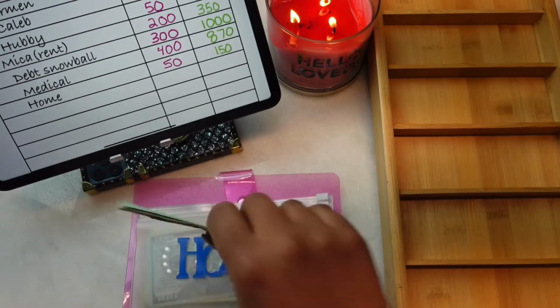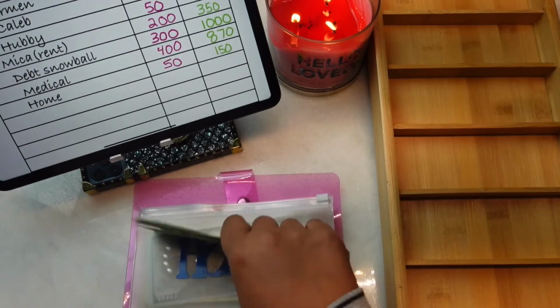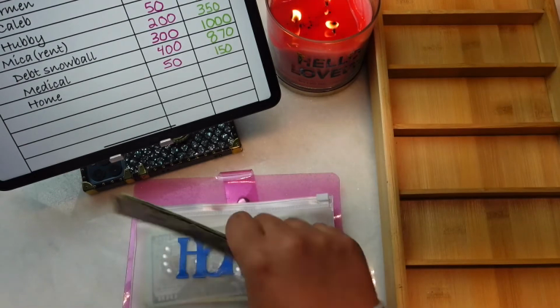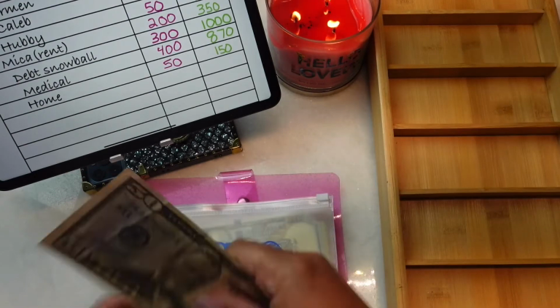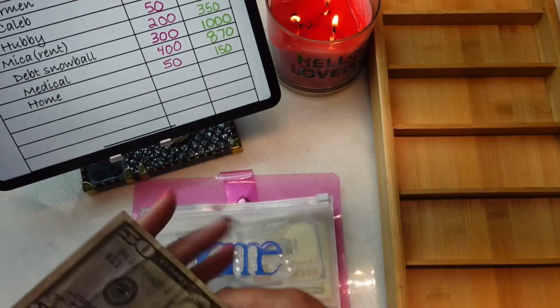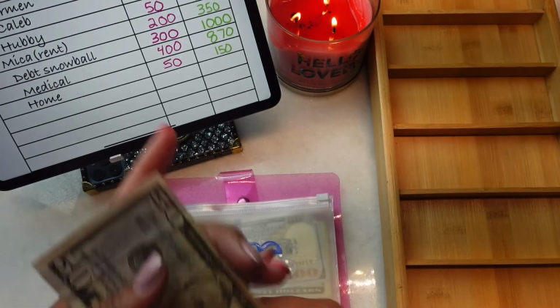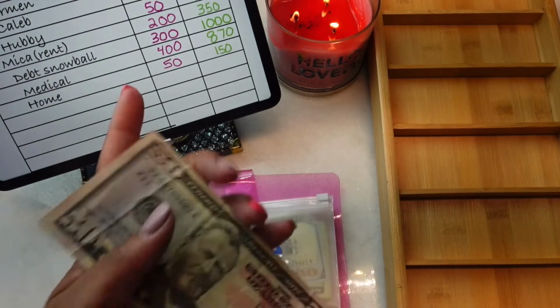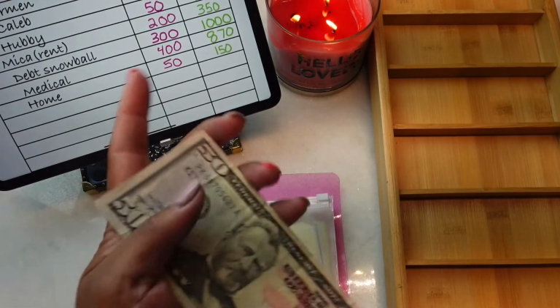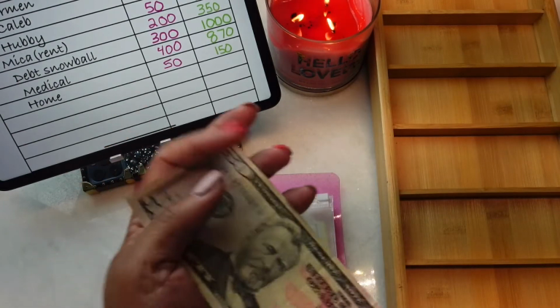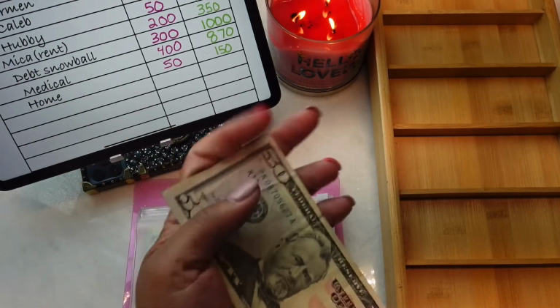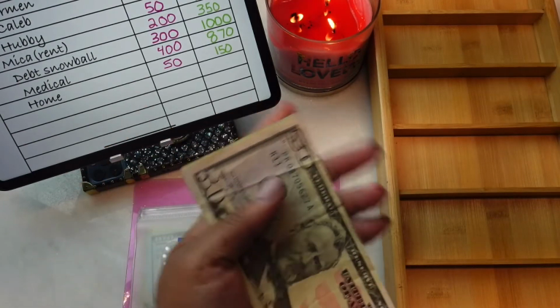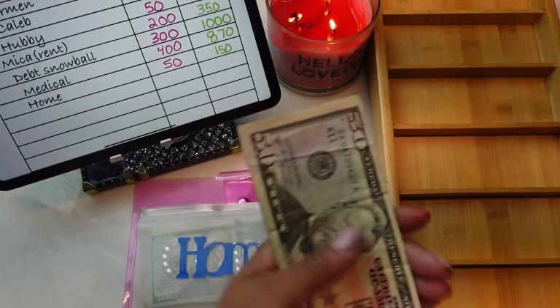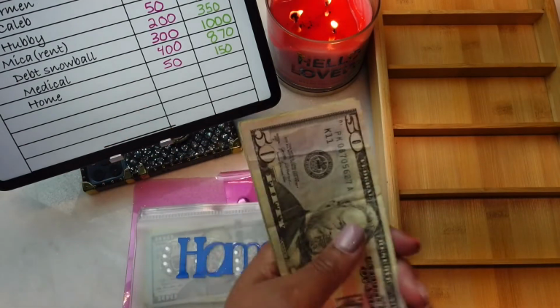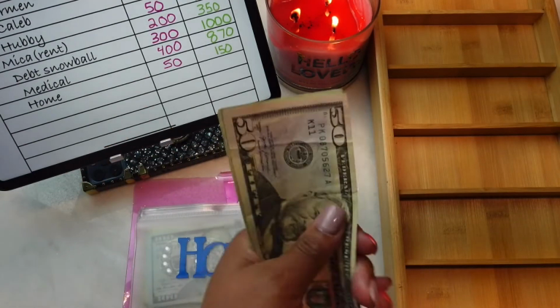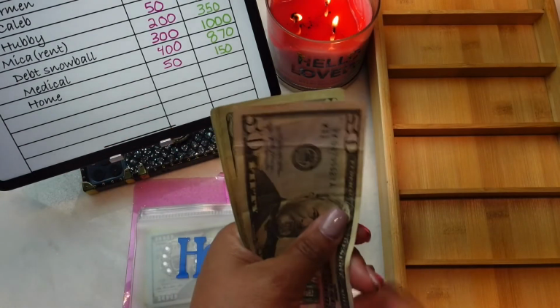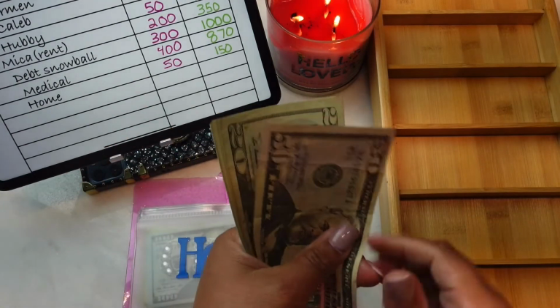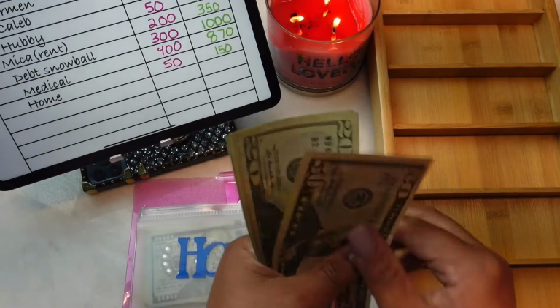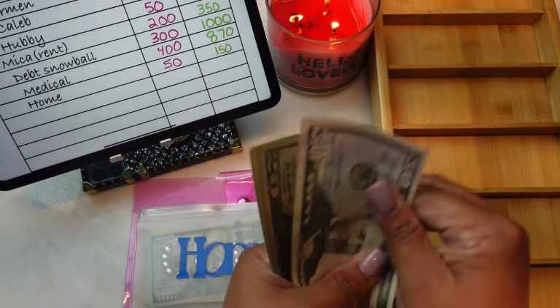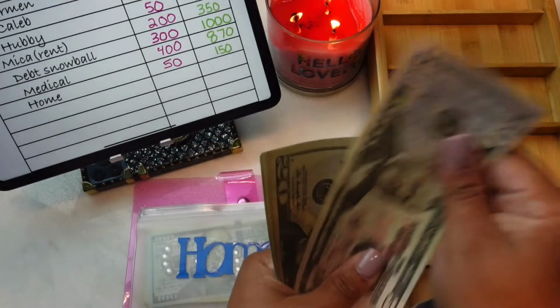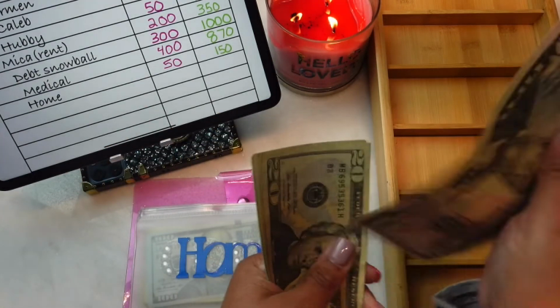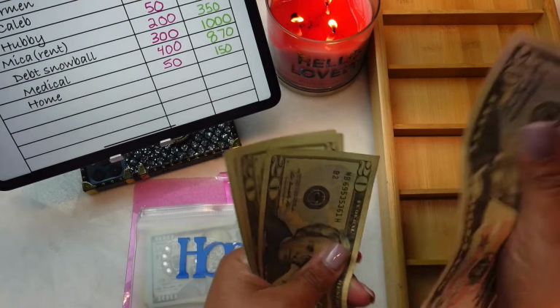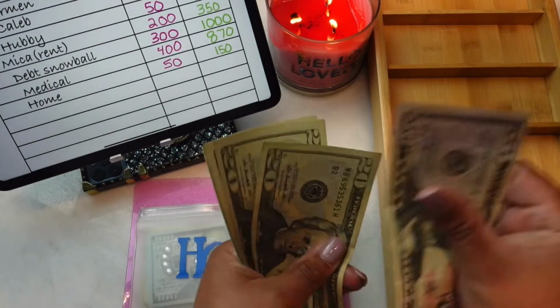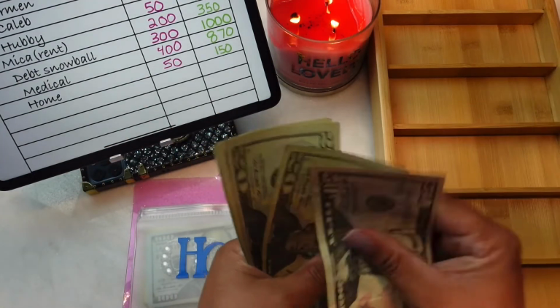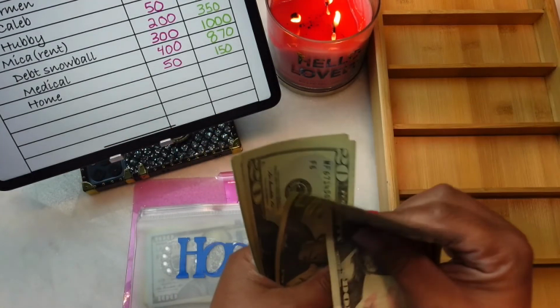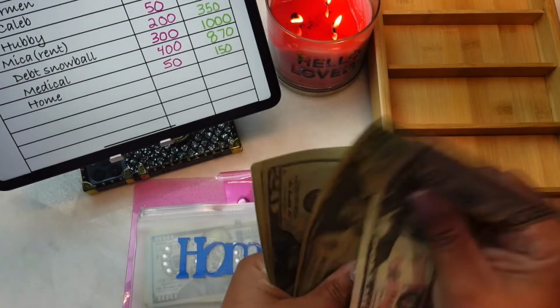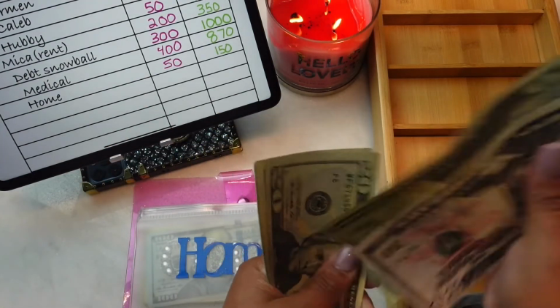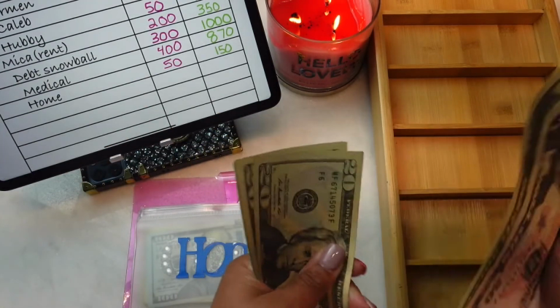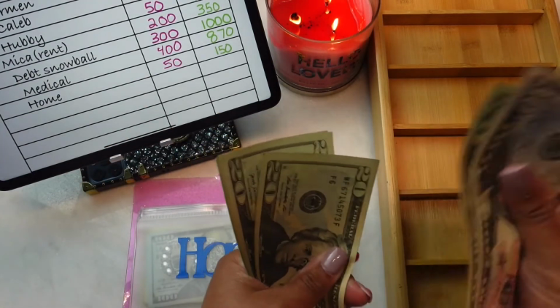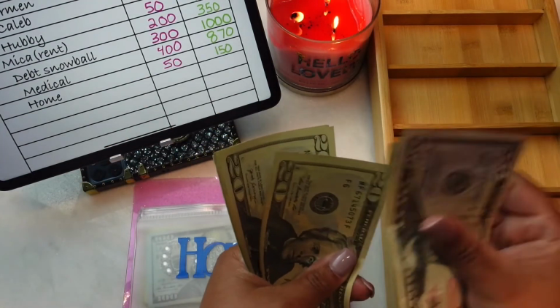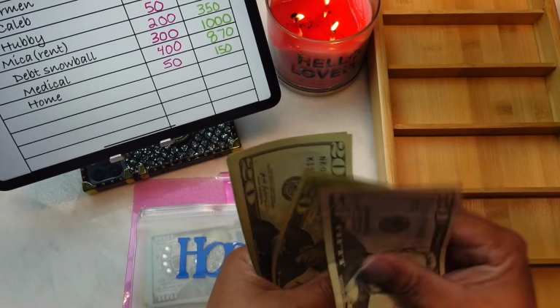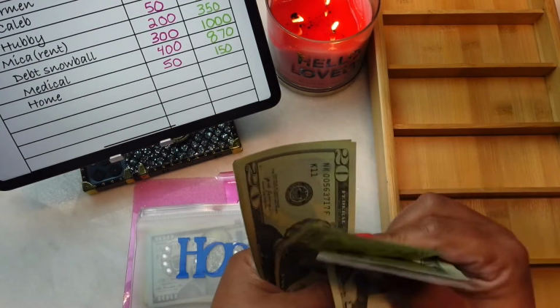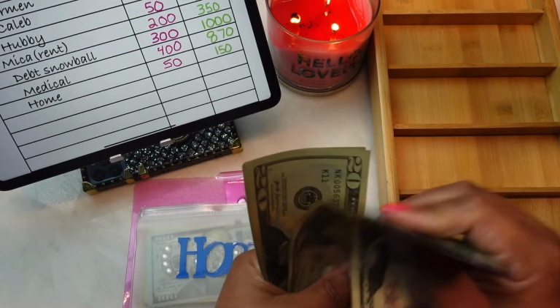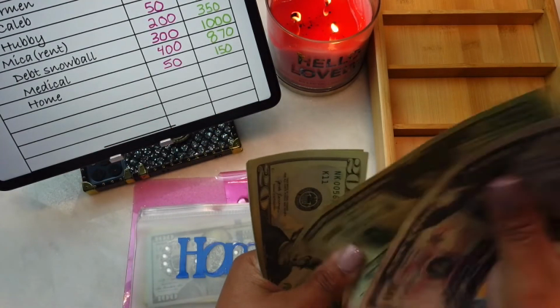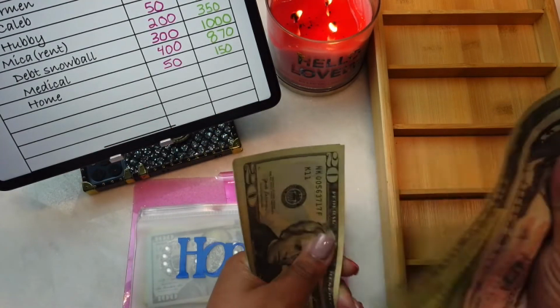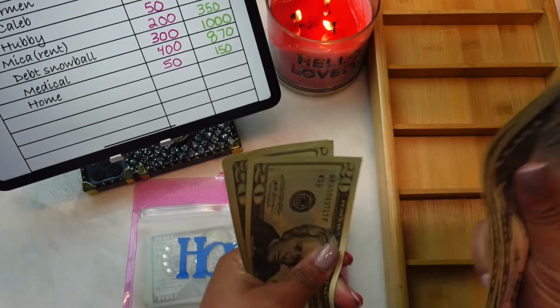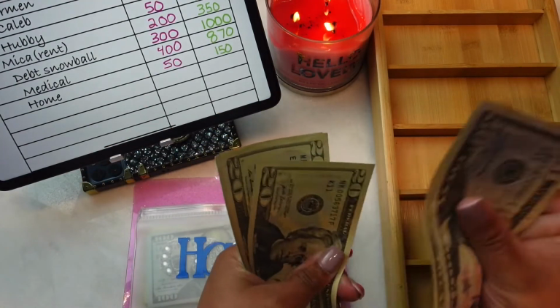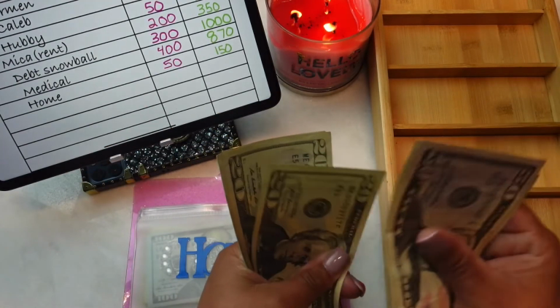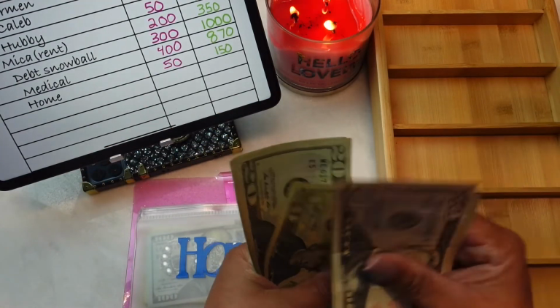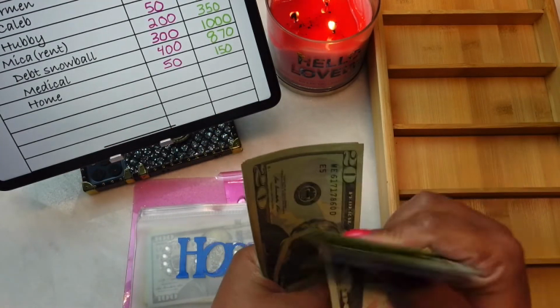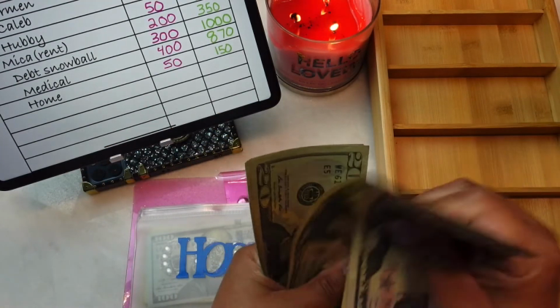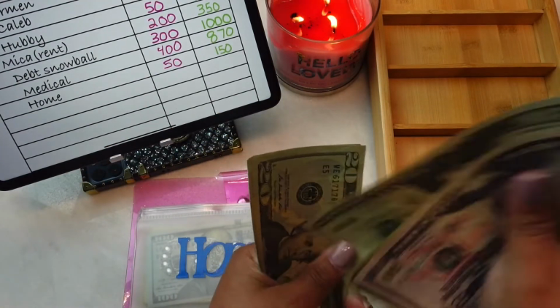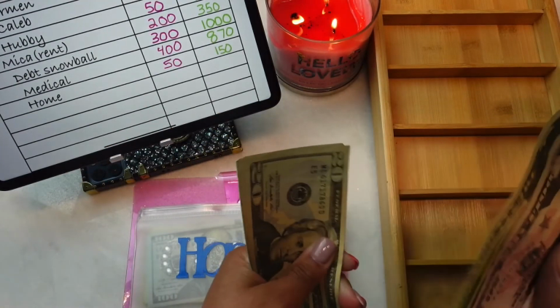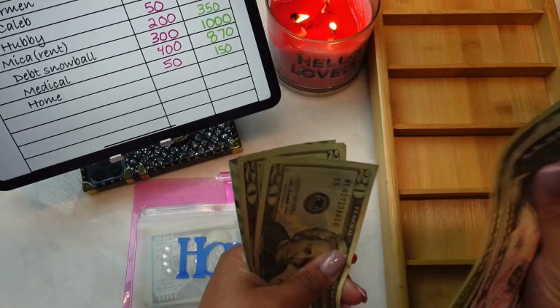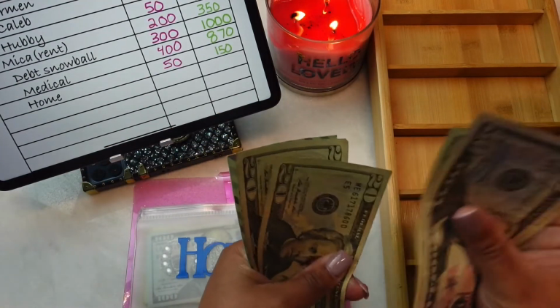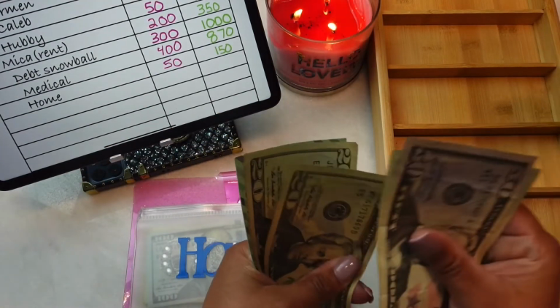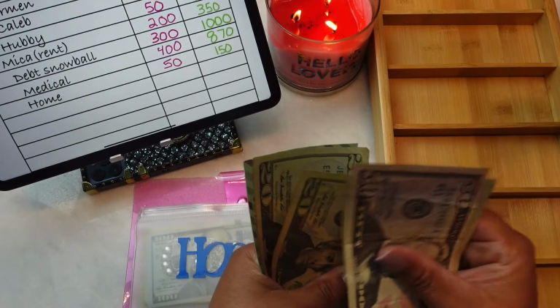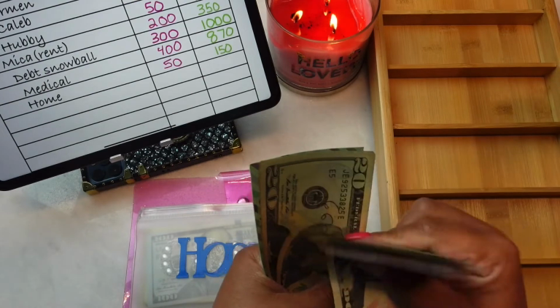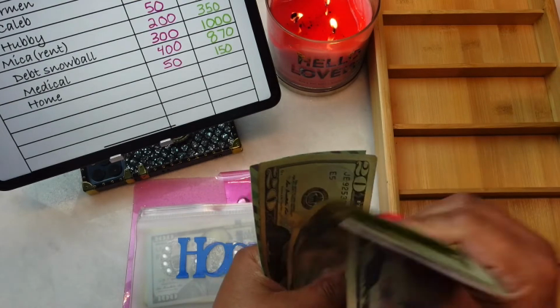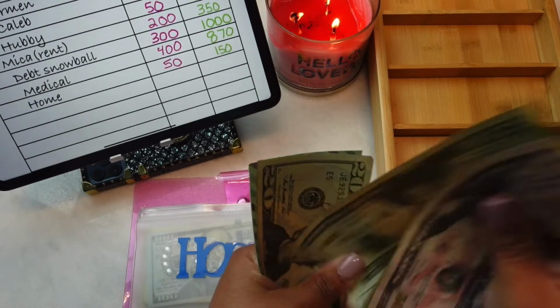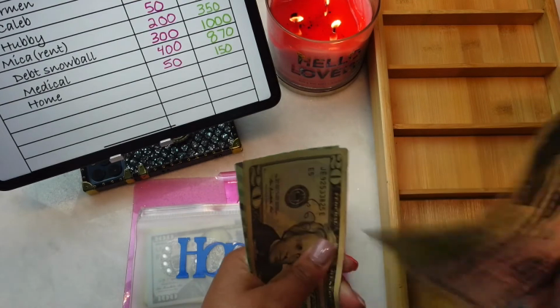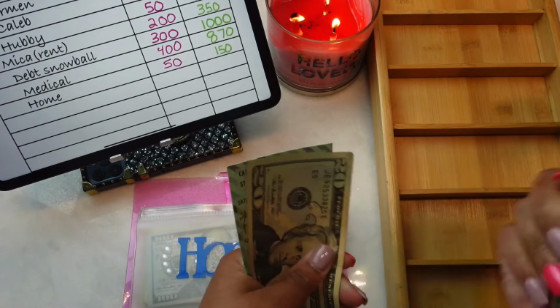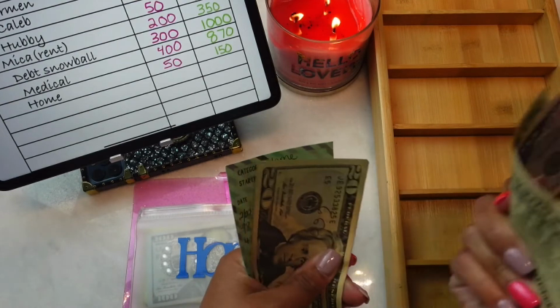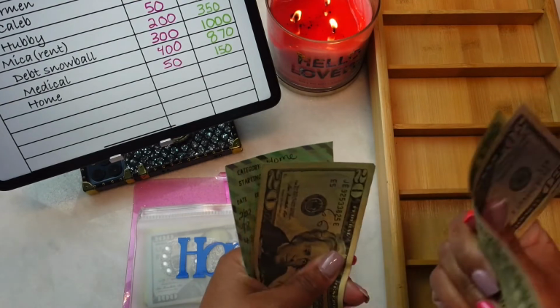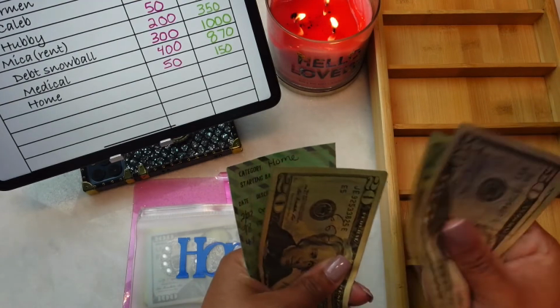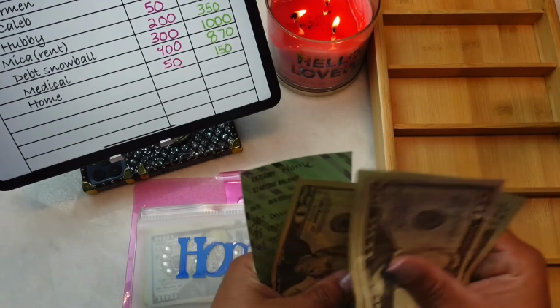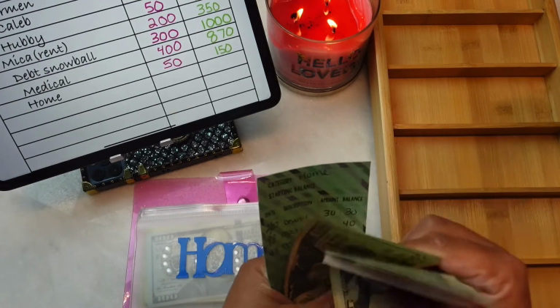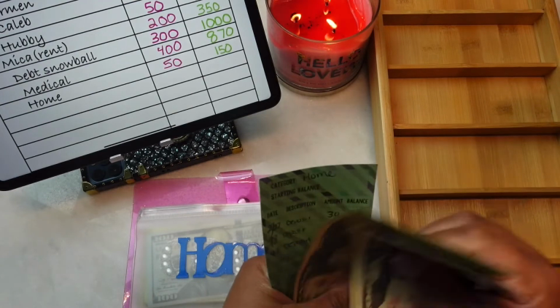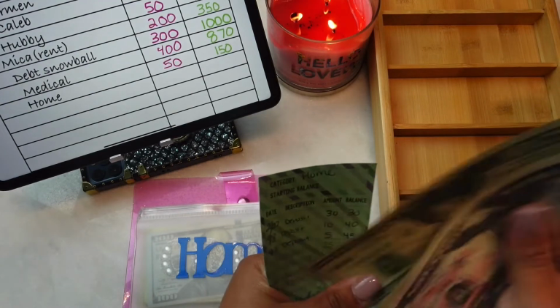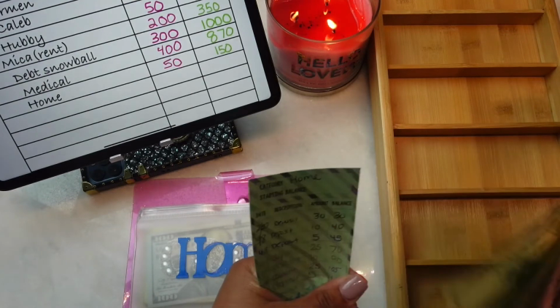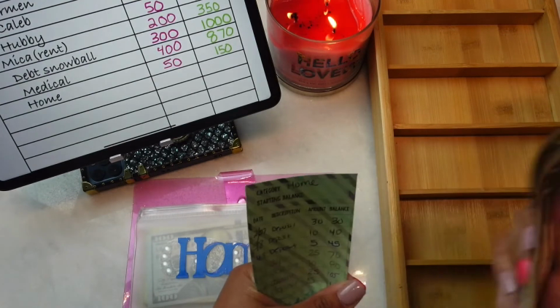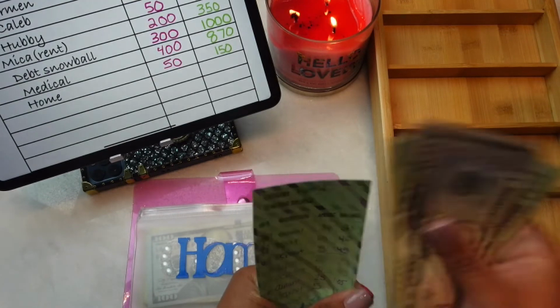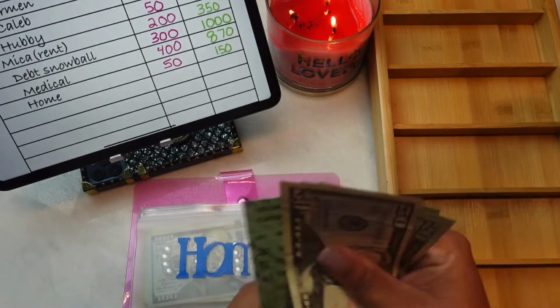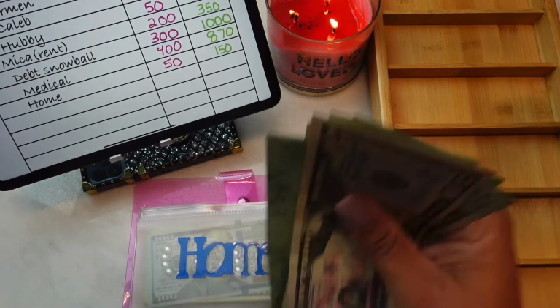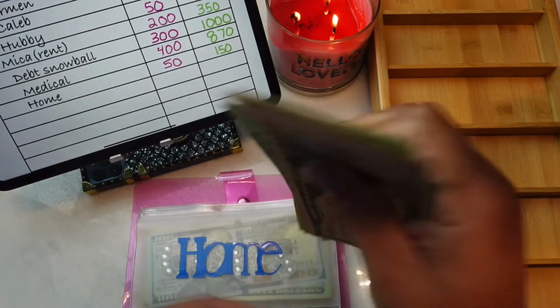Home now has $50, $70, $90, $110, $130, and $150.